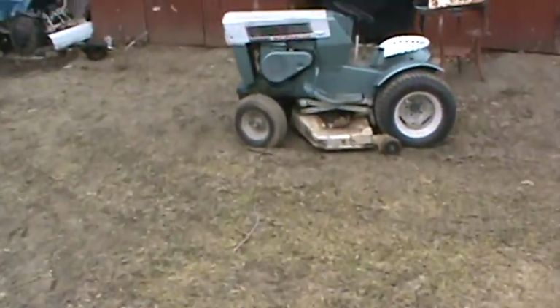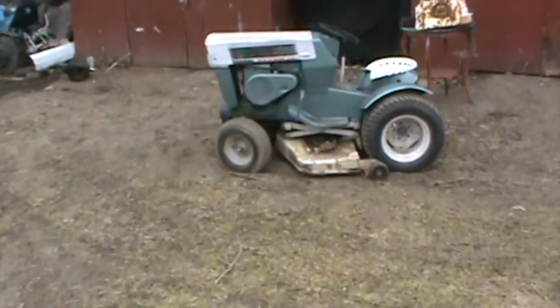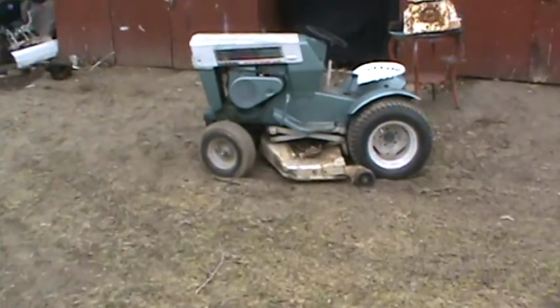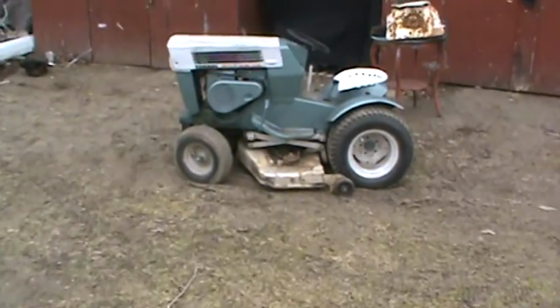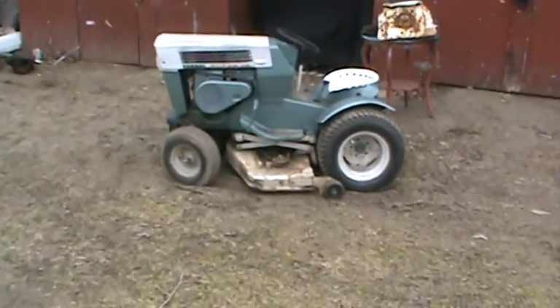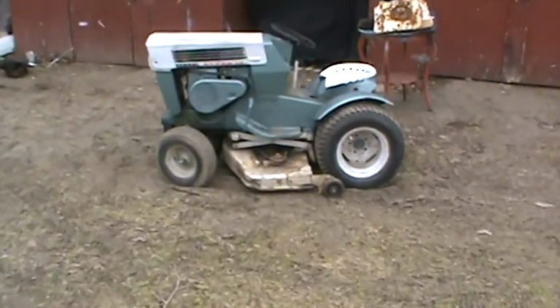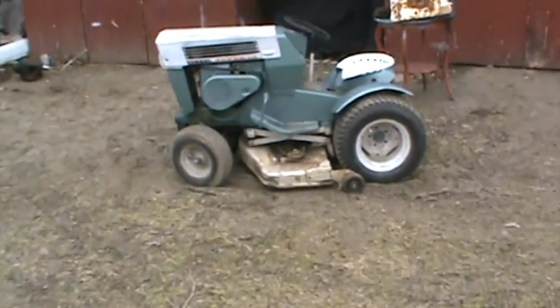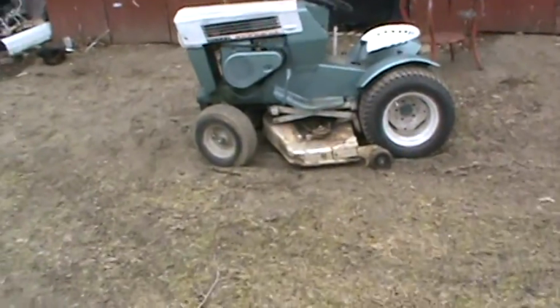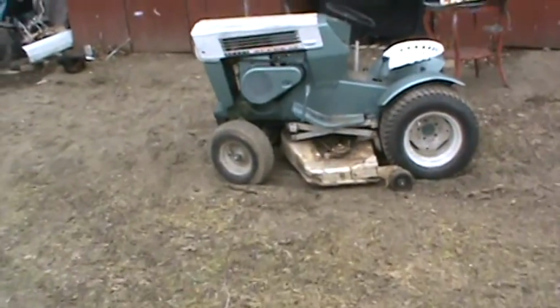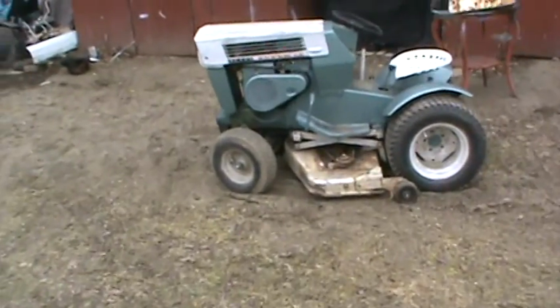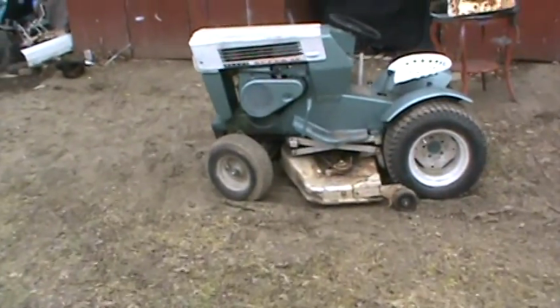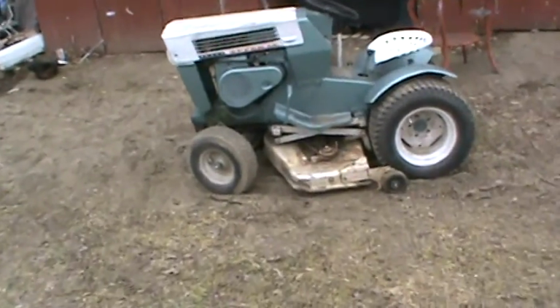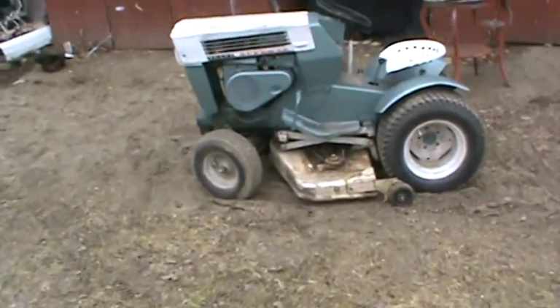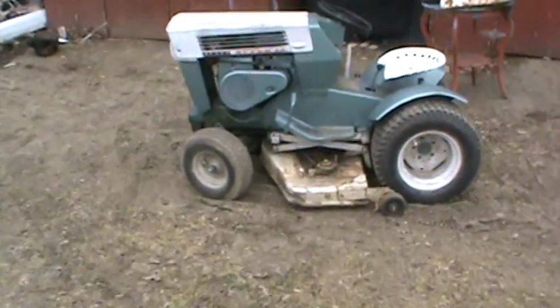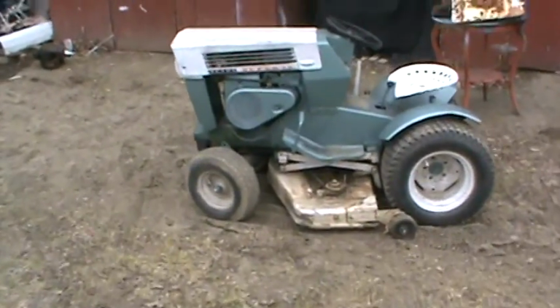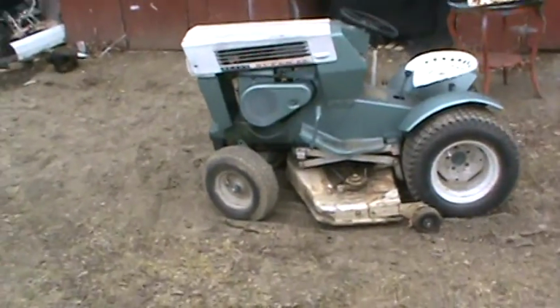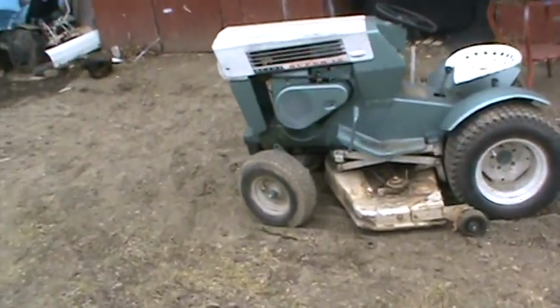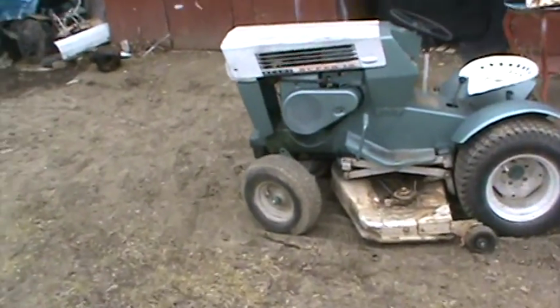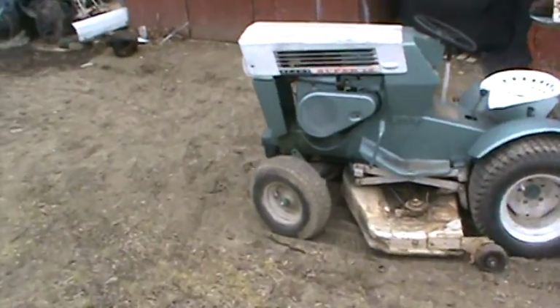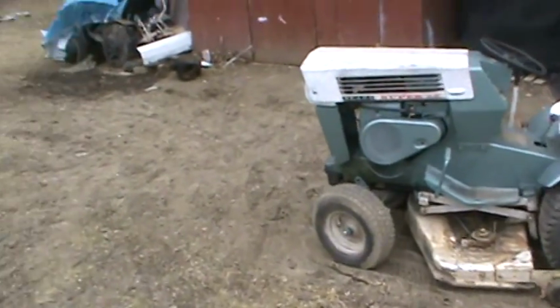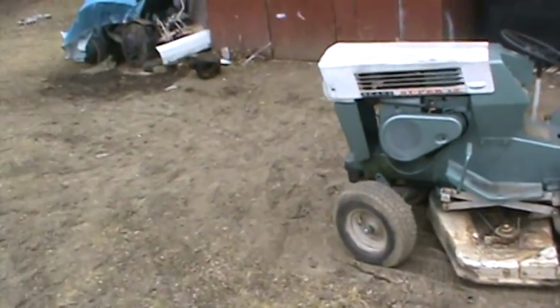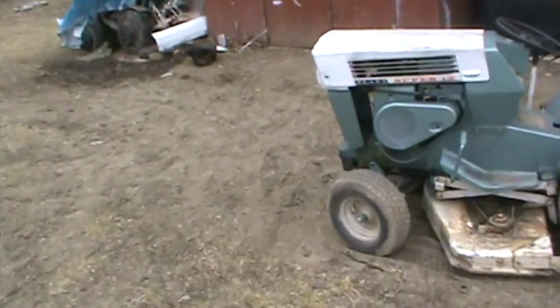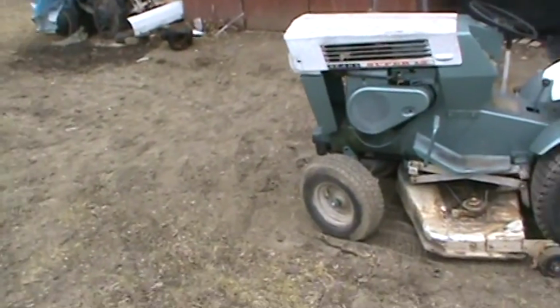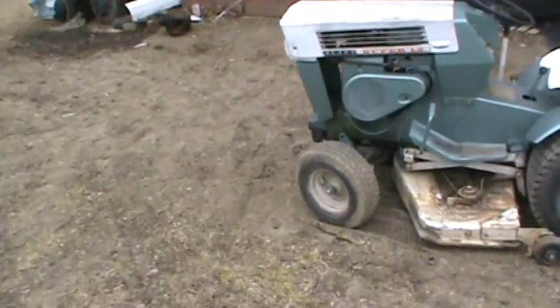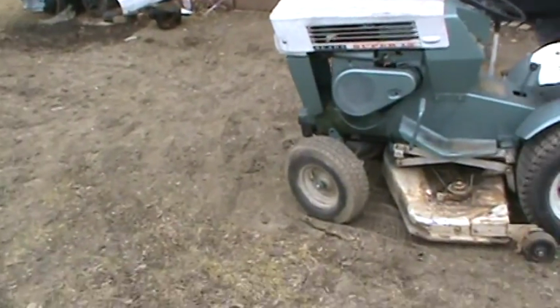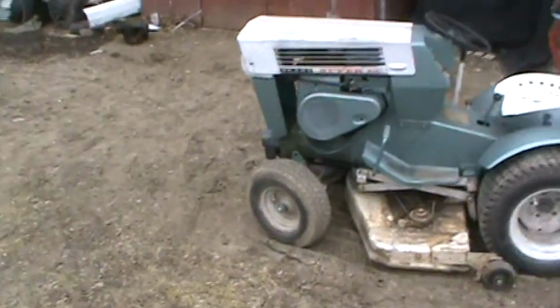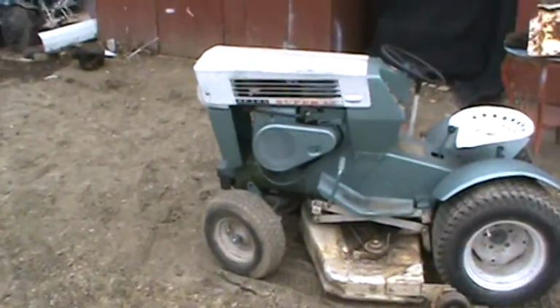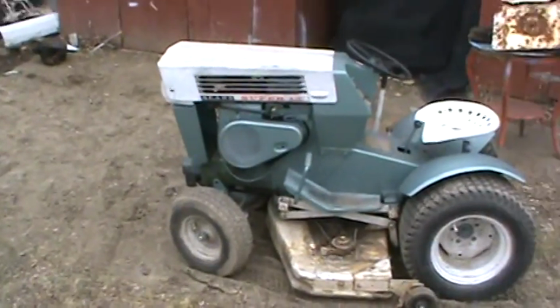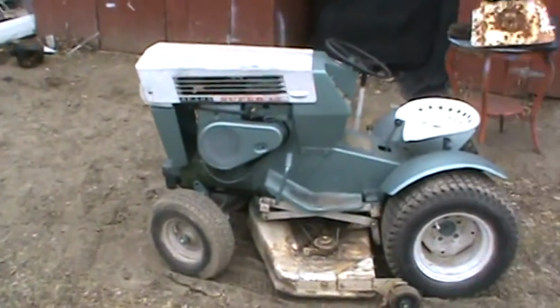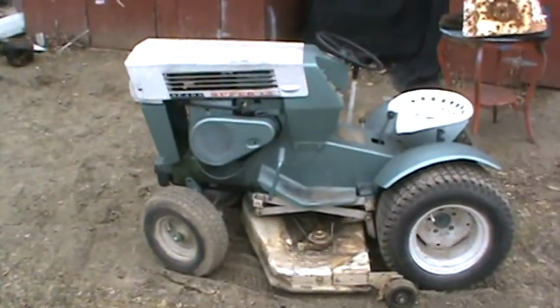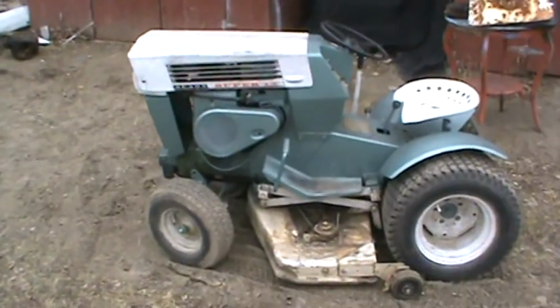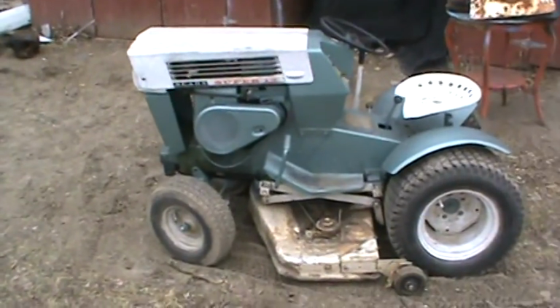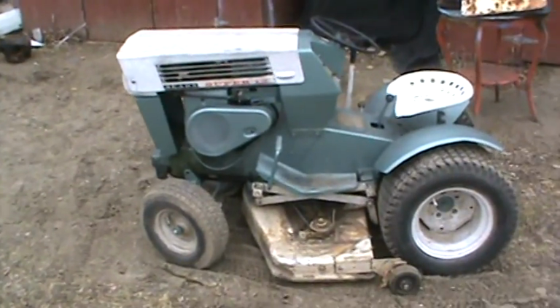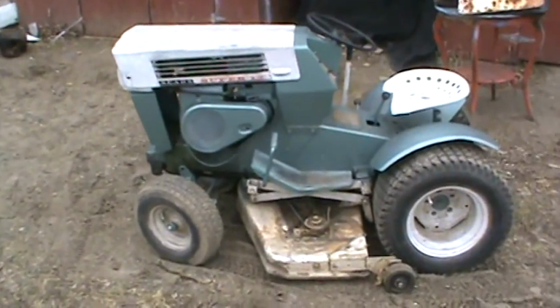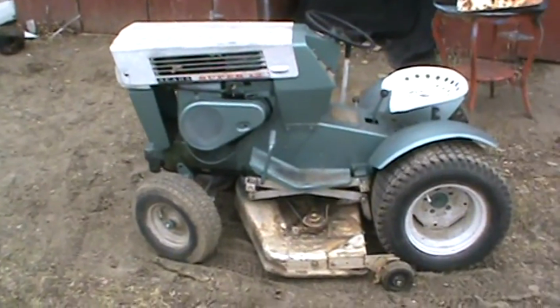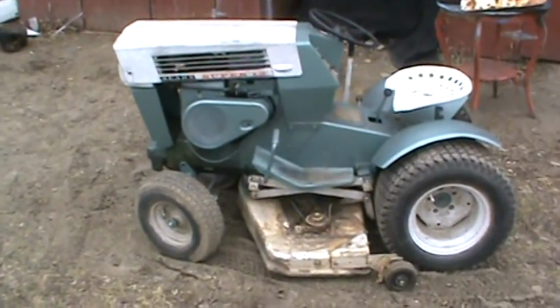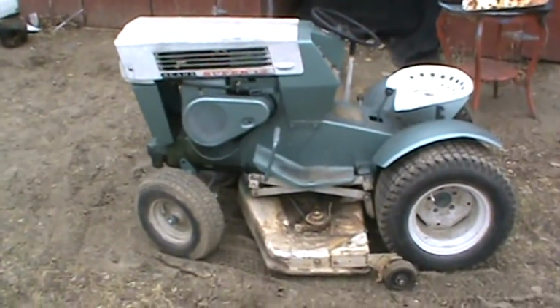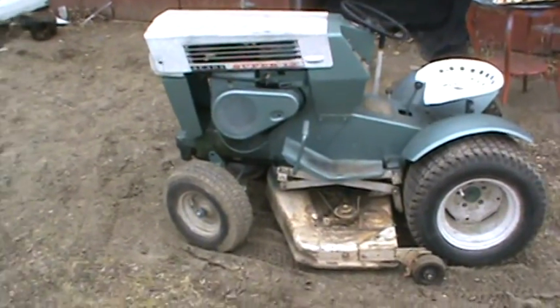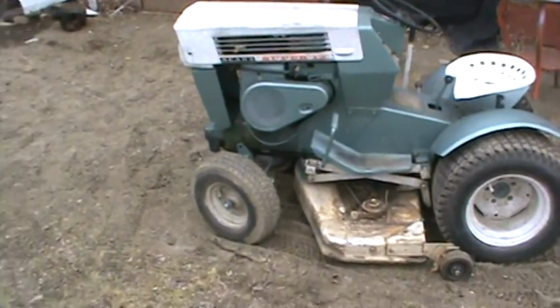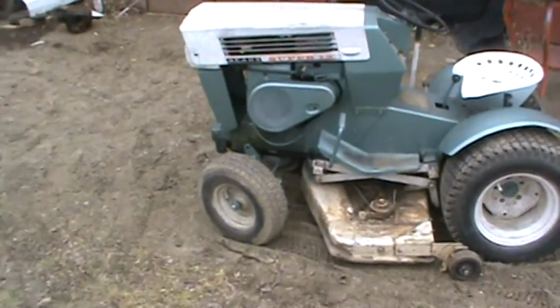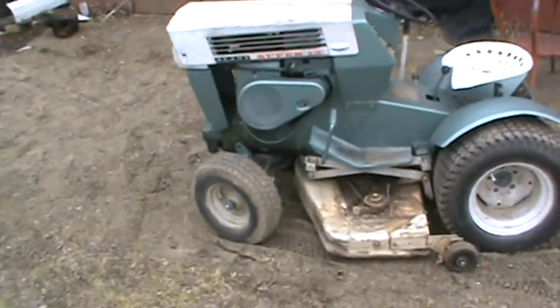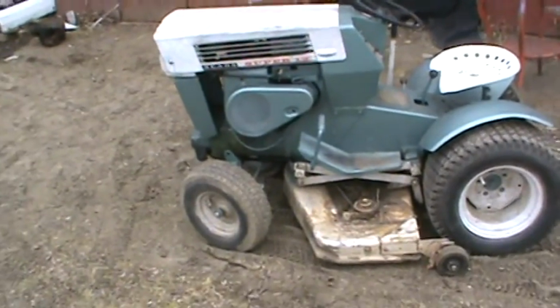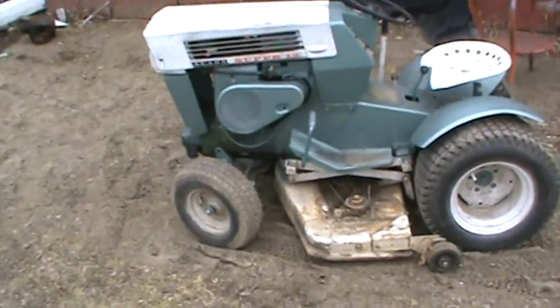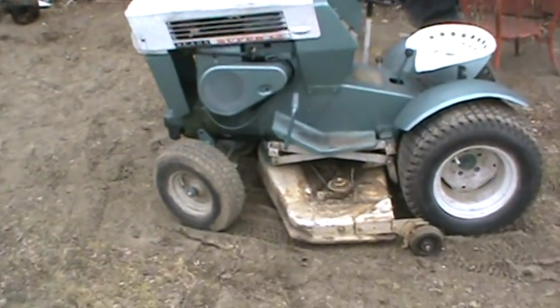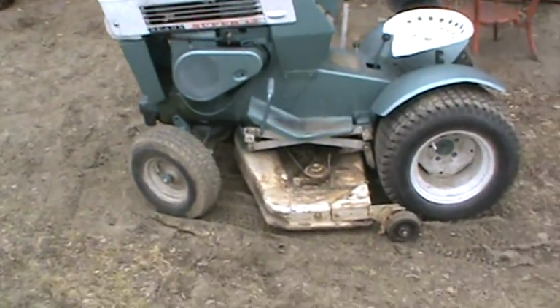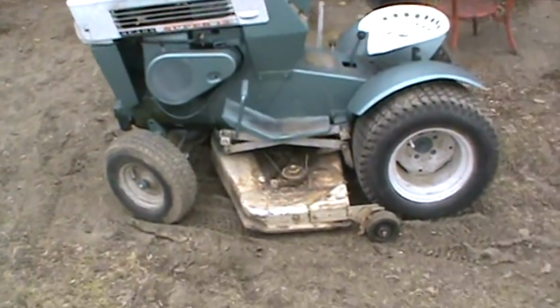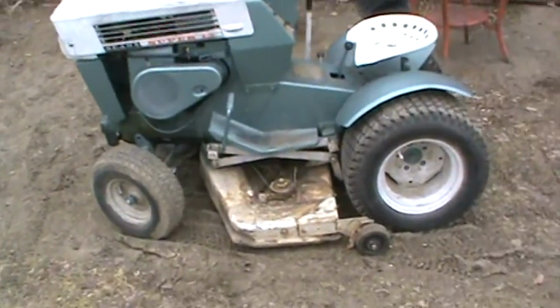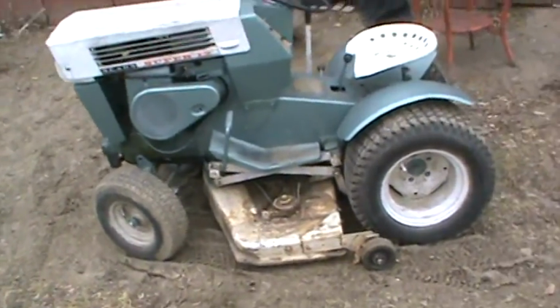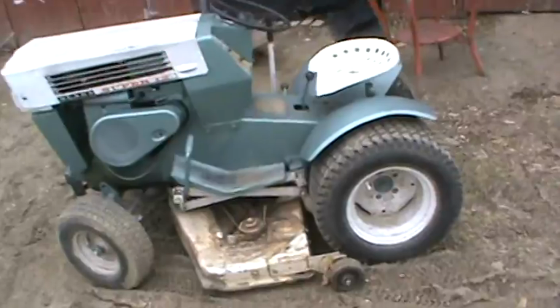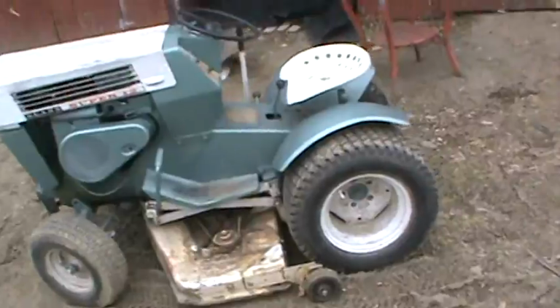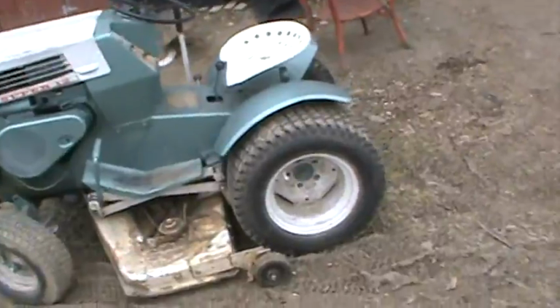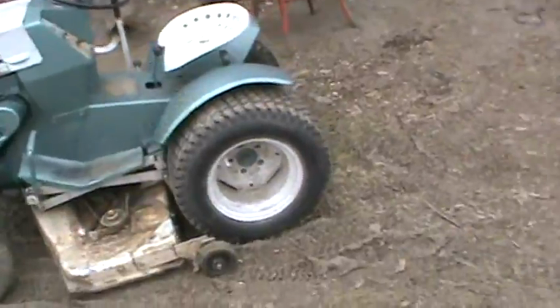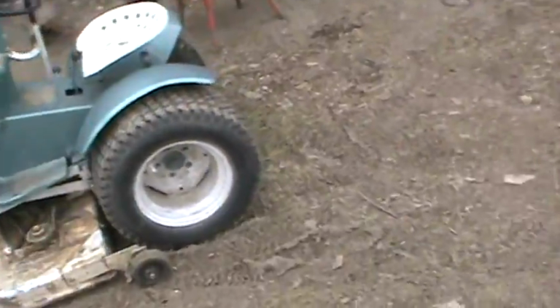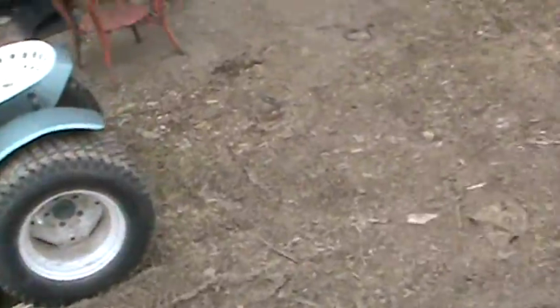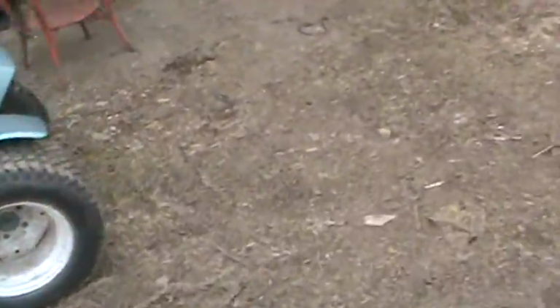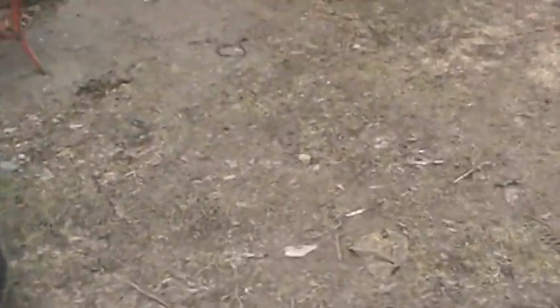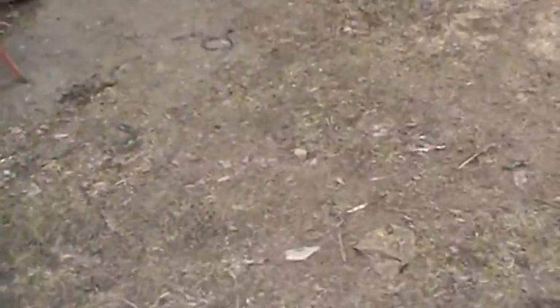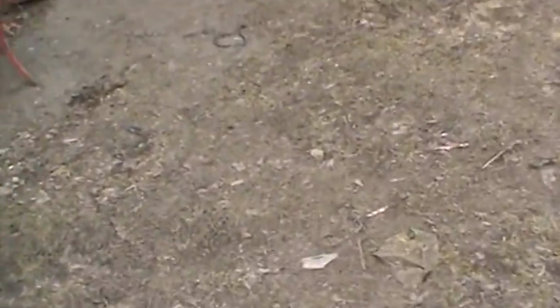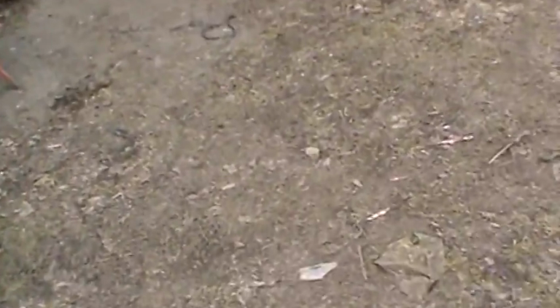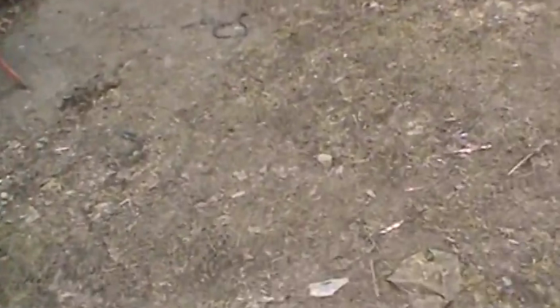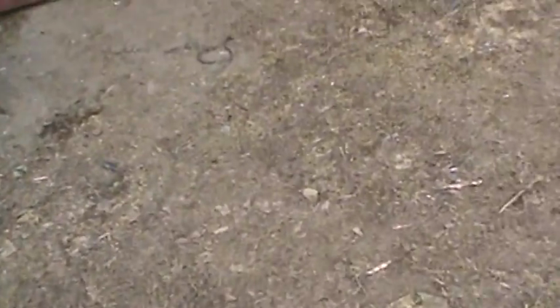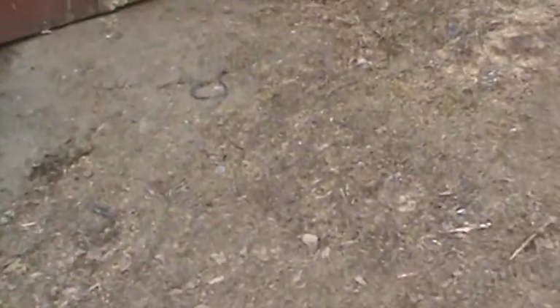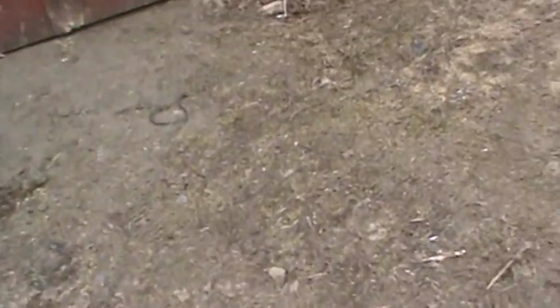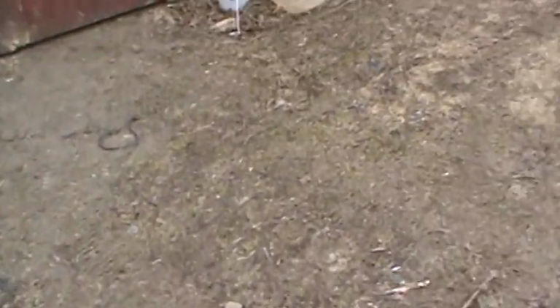Got her out here. I think I lost spark on her, so I gotta do some tinkering. I just haven't got to doing it.